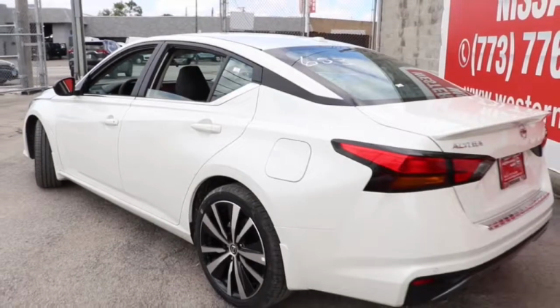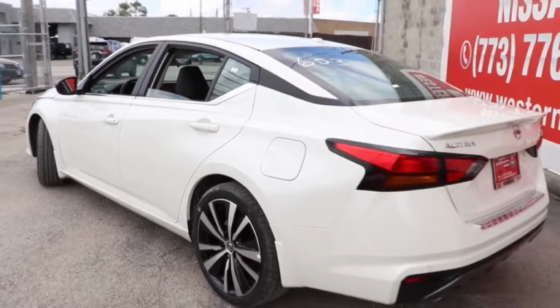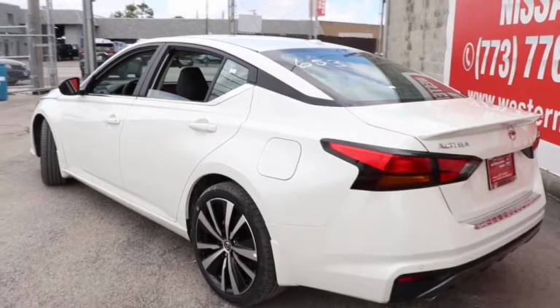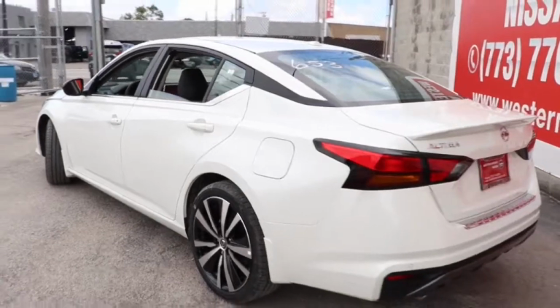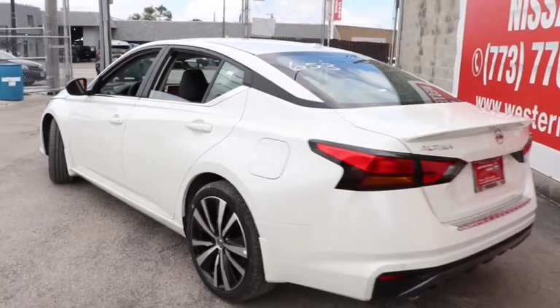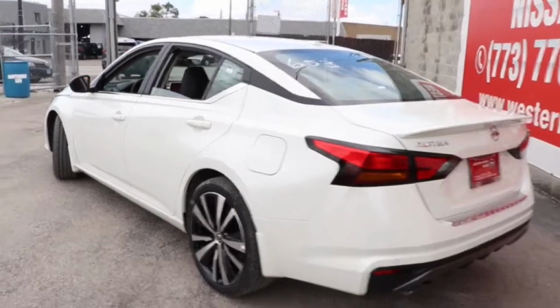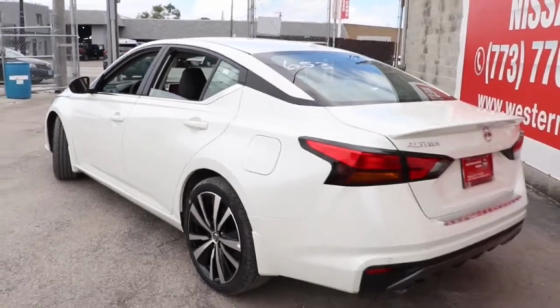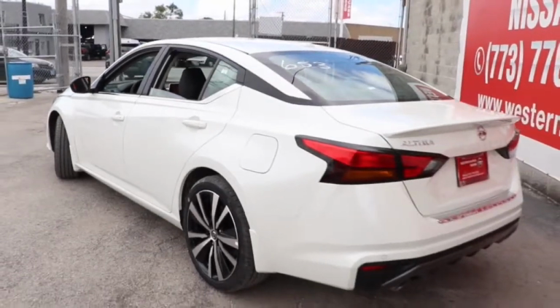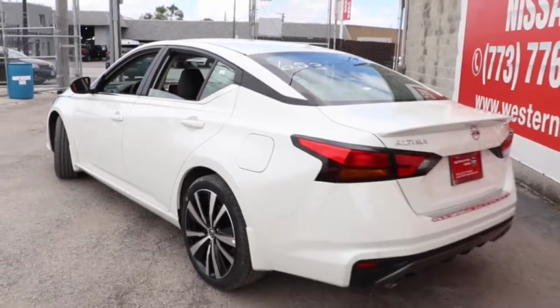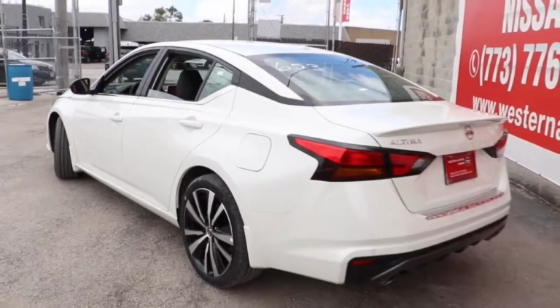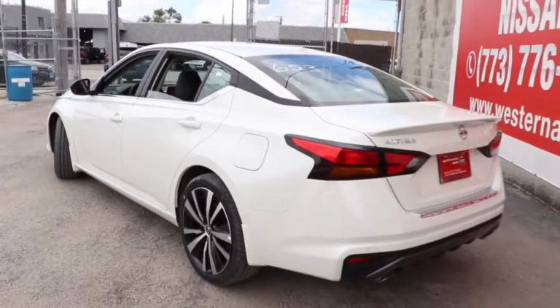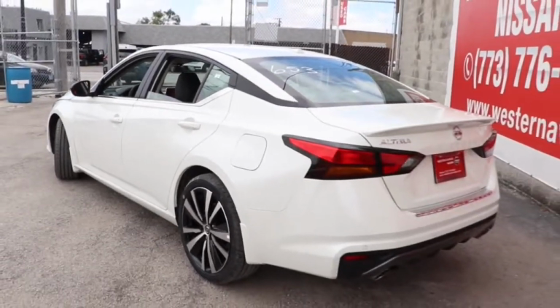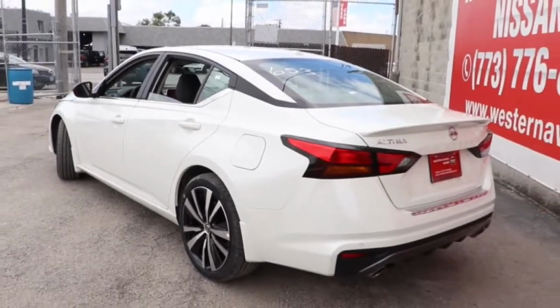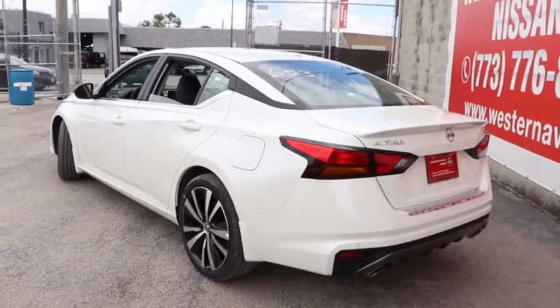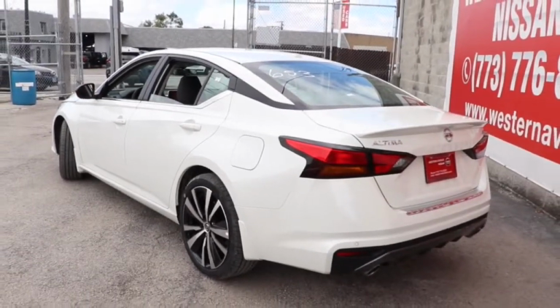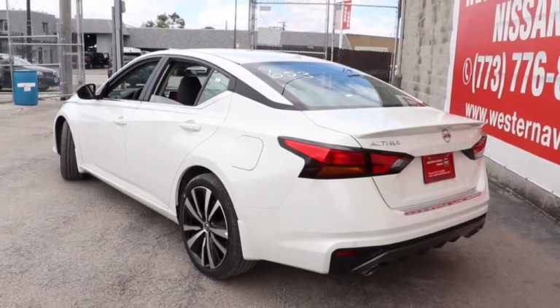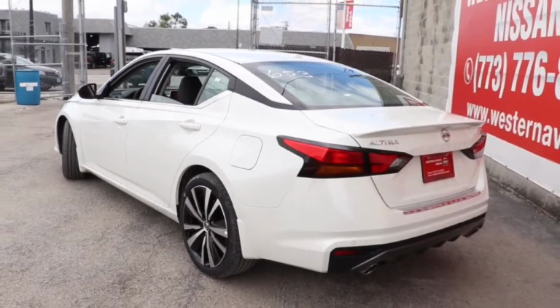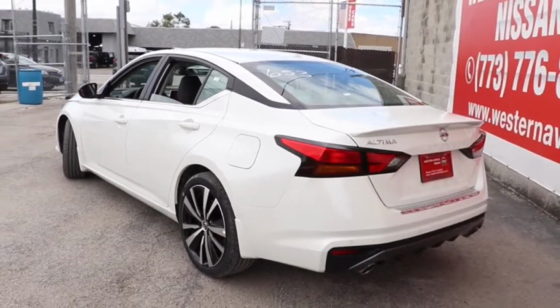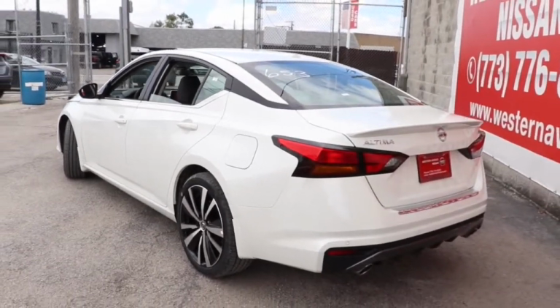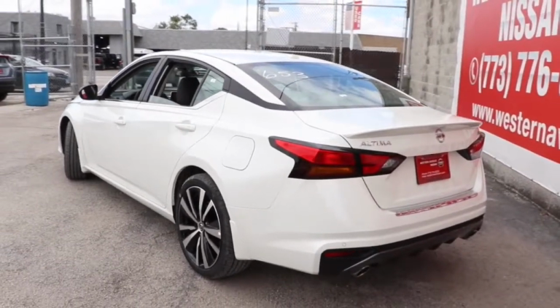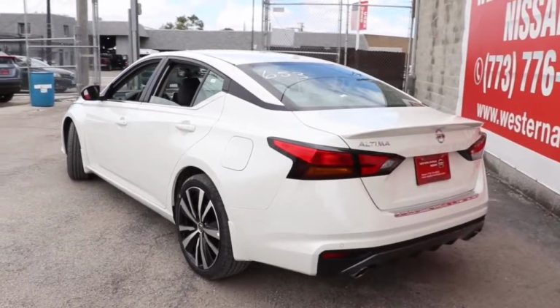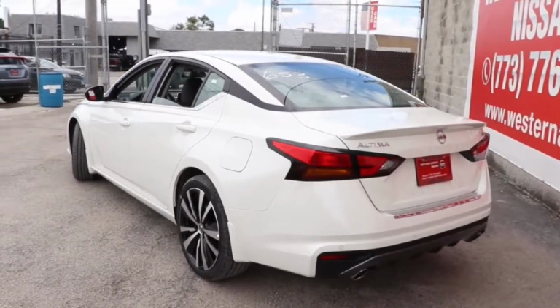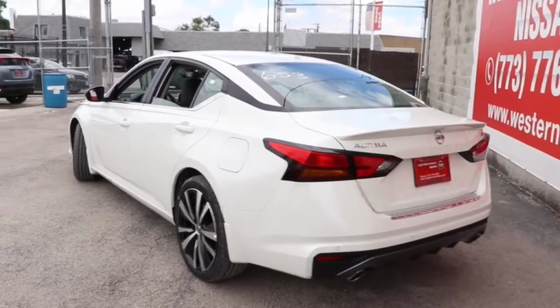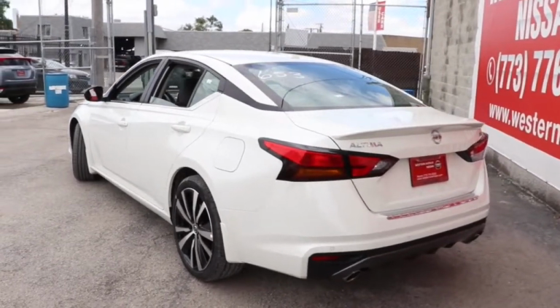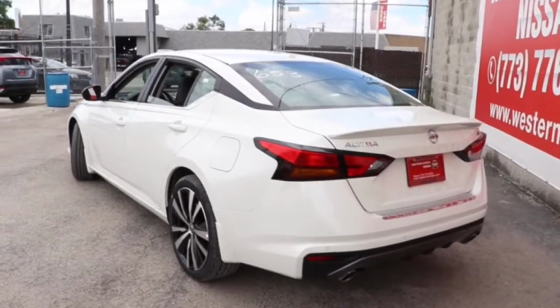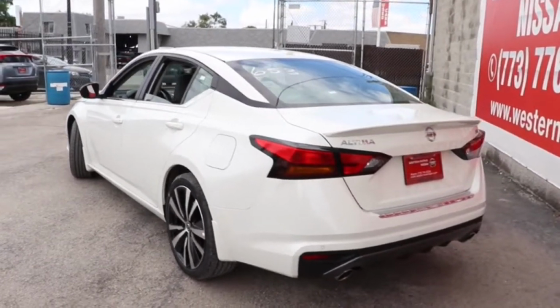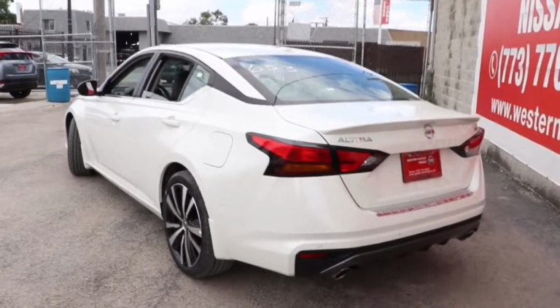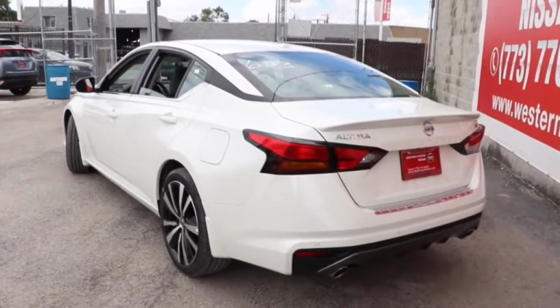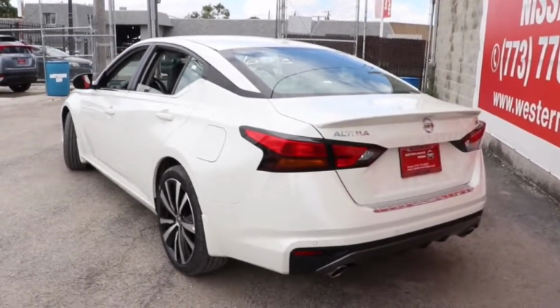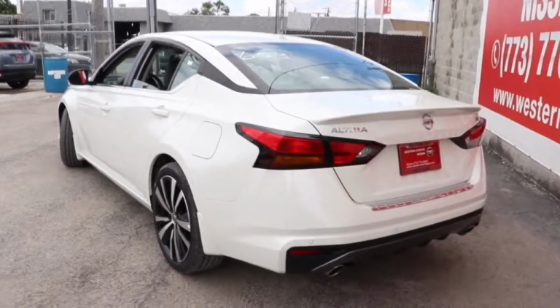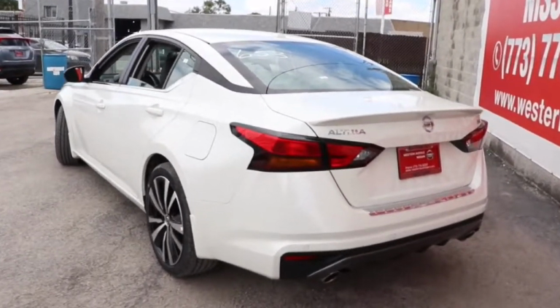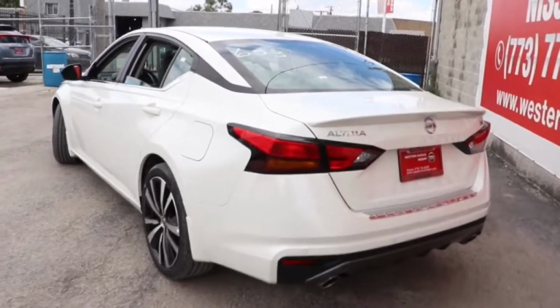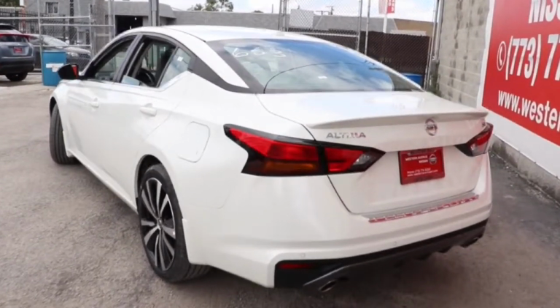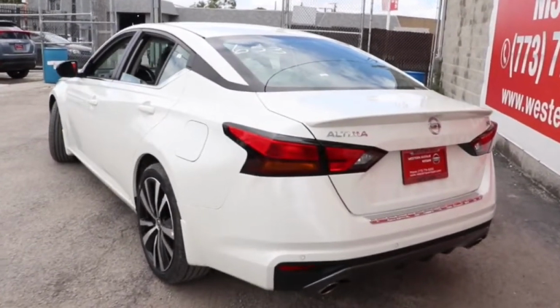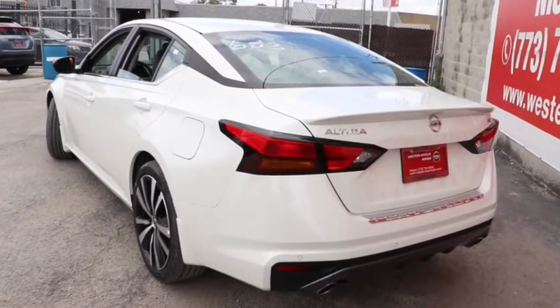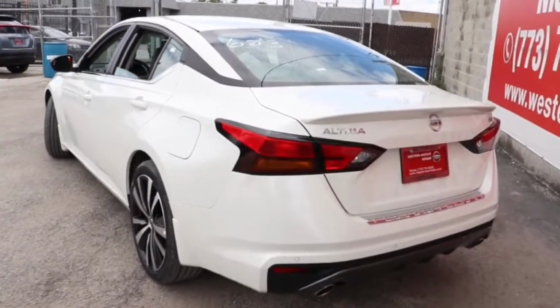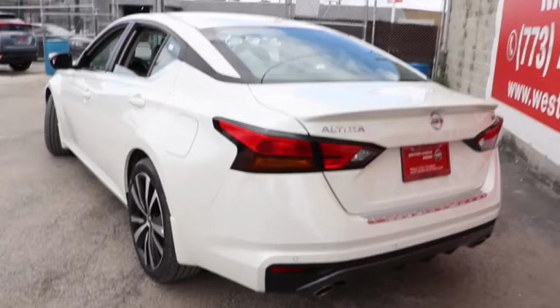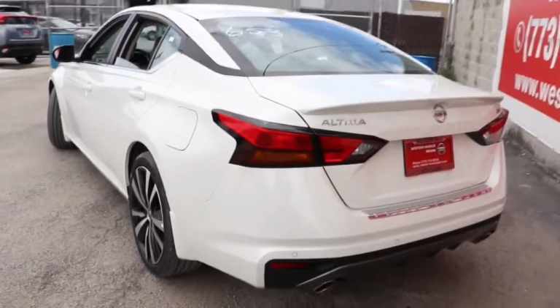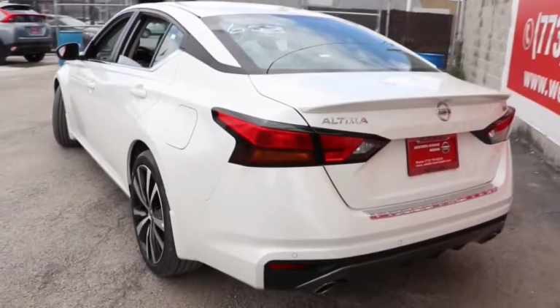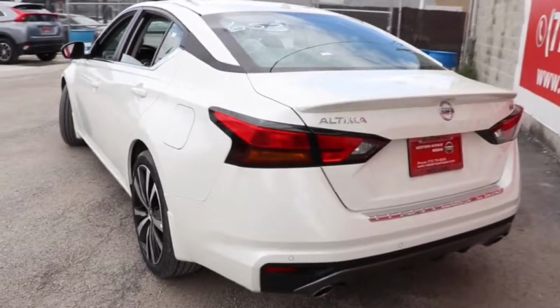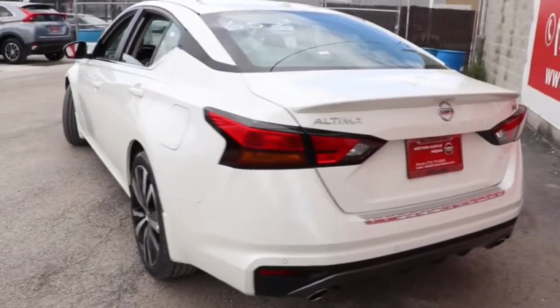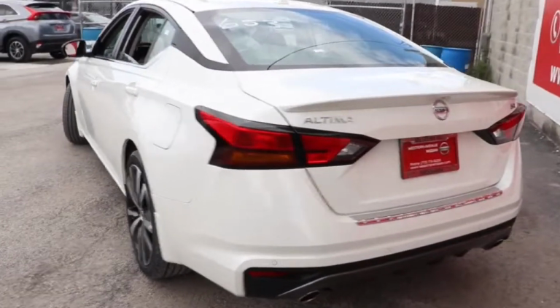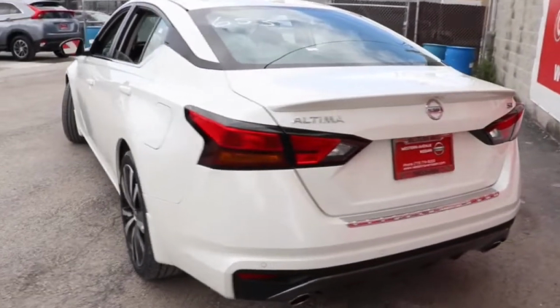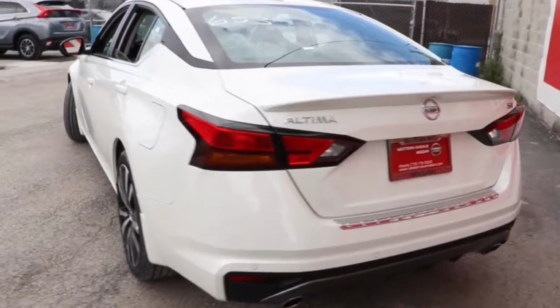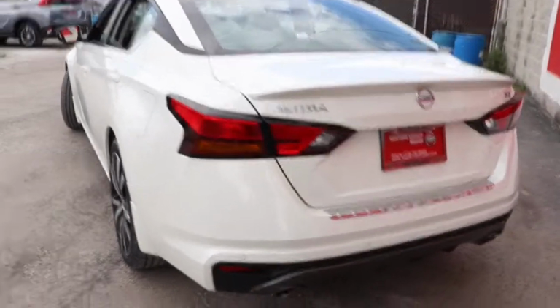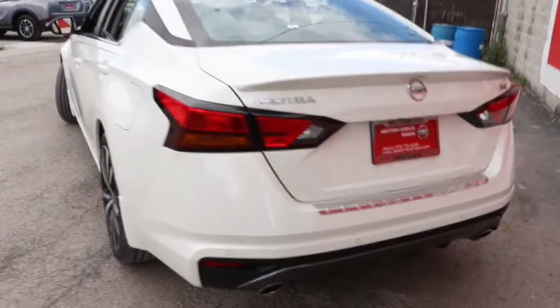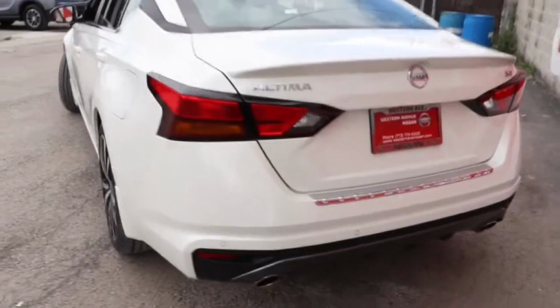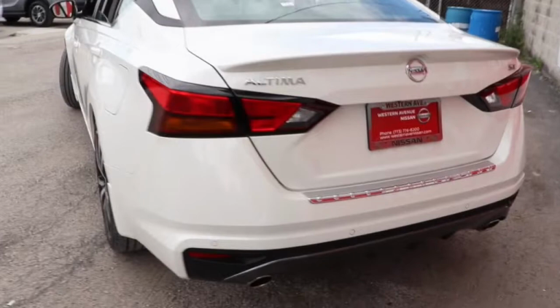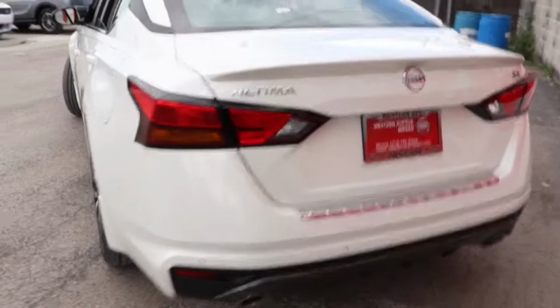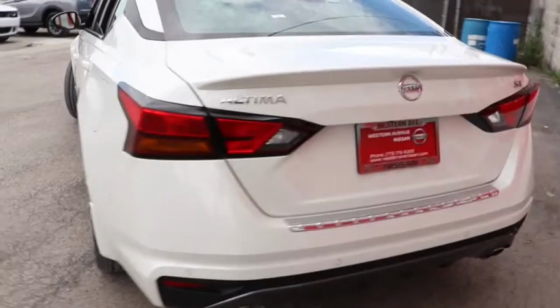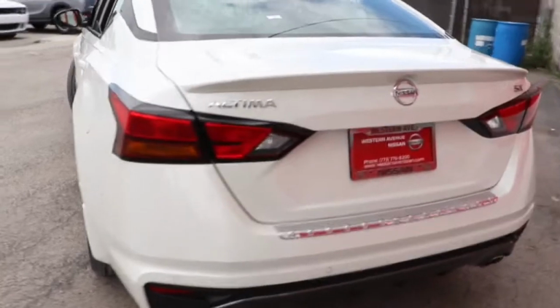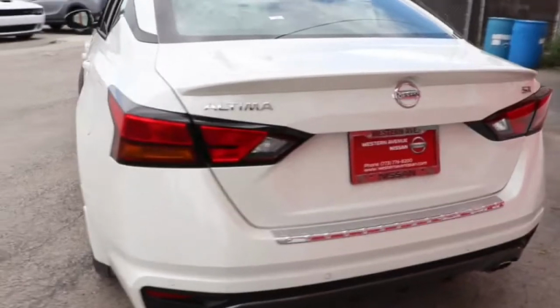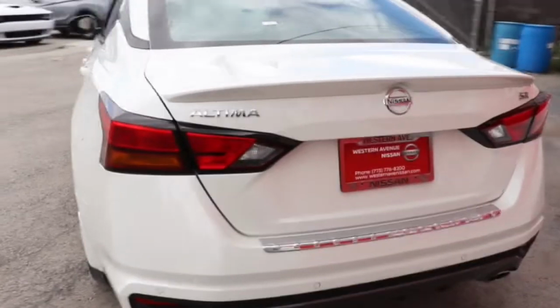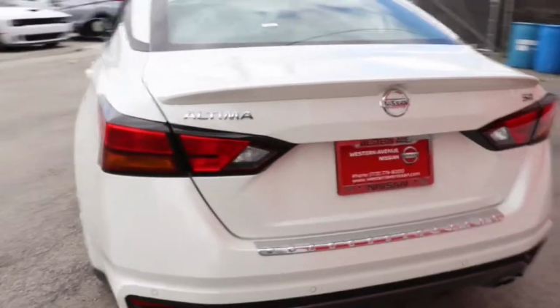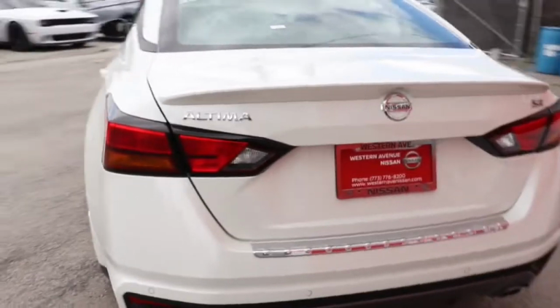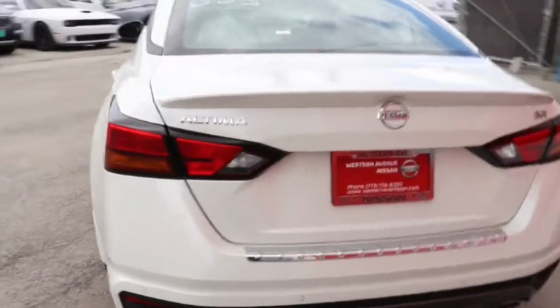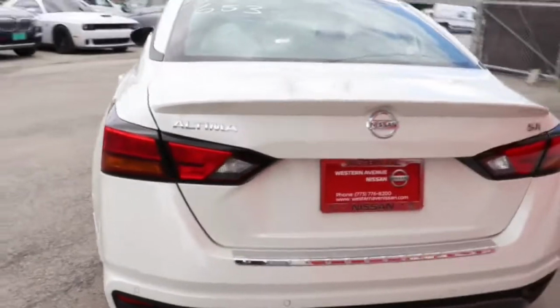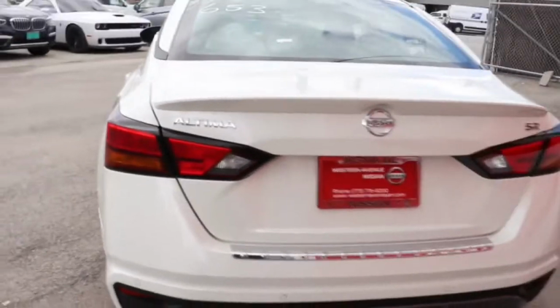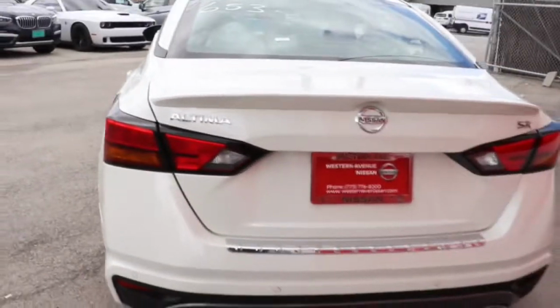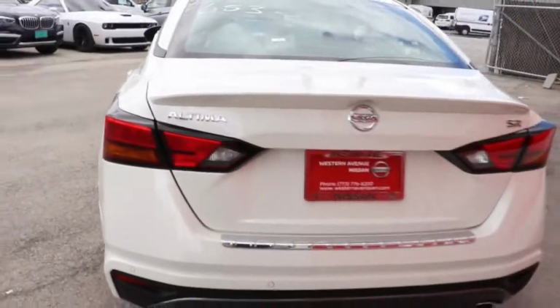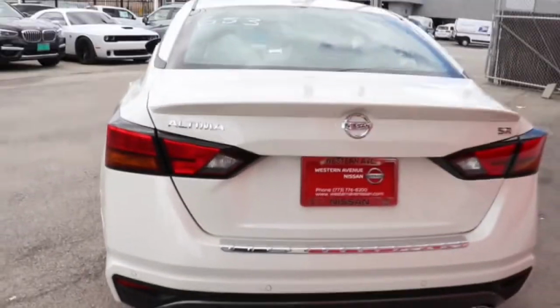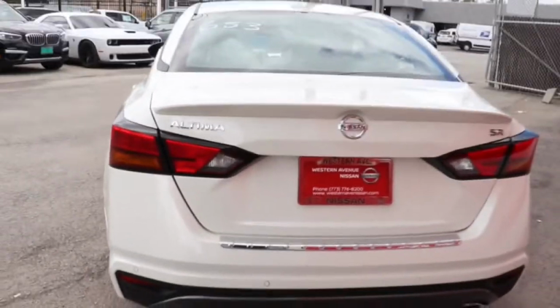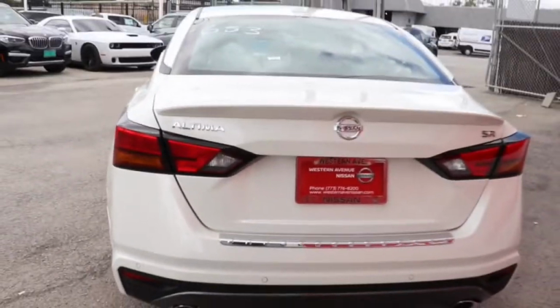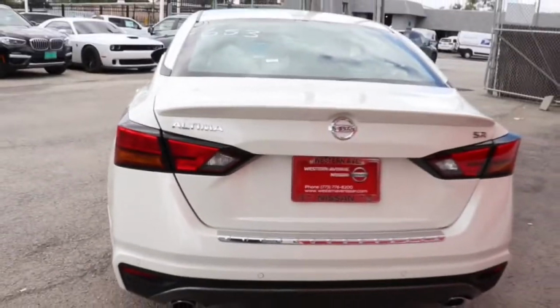This sporty Altima won't last long. Come in for a fun and easy test drive — our team will make it the best part of your day.